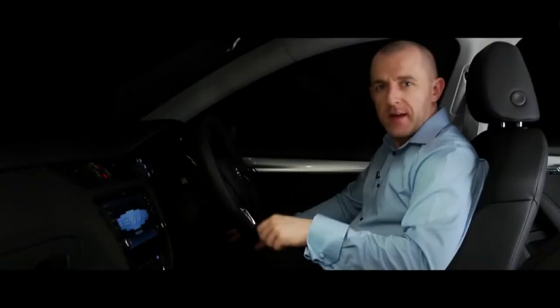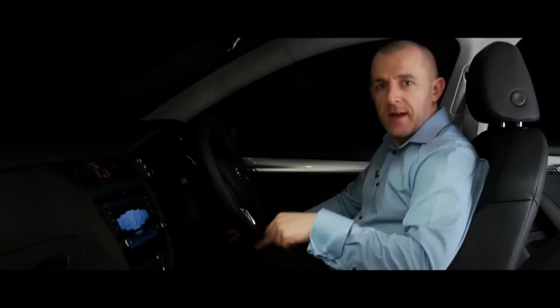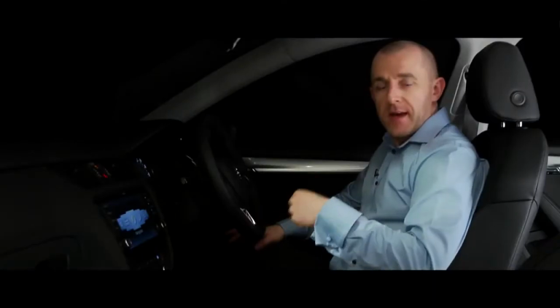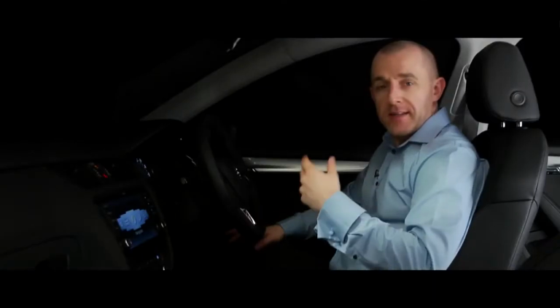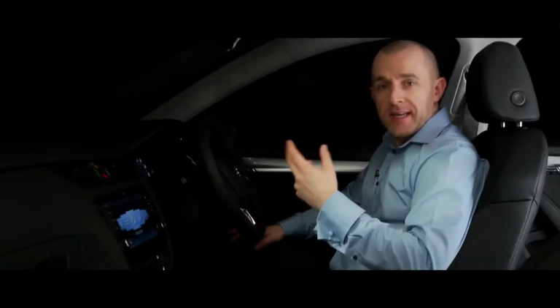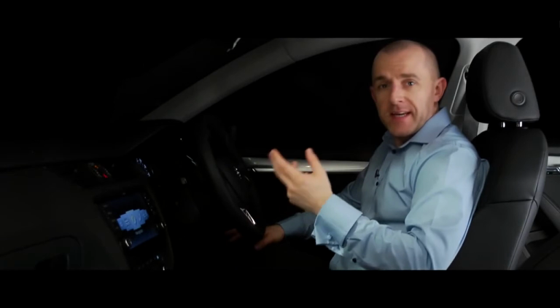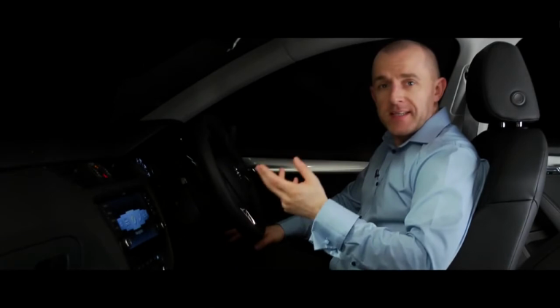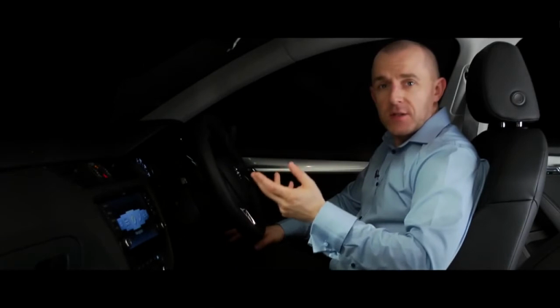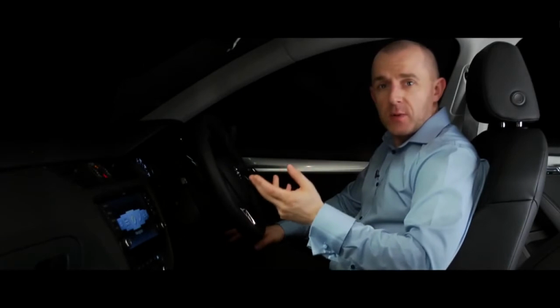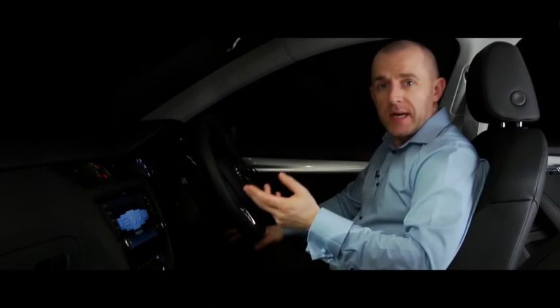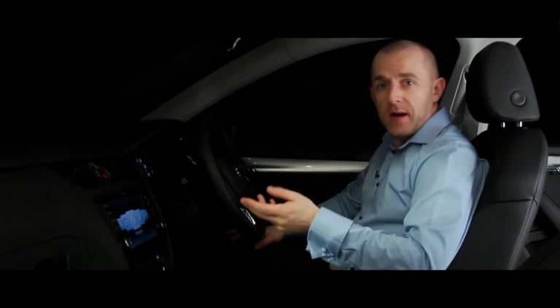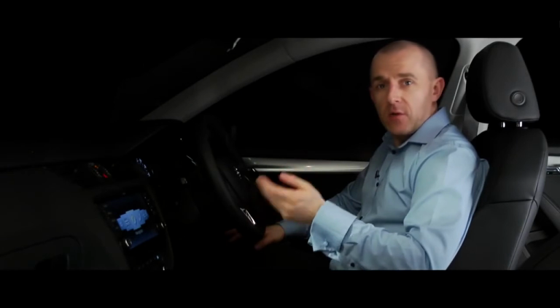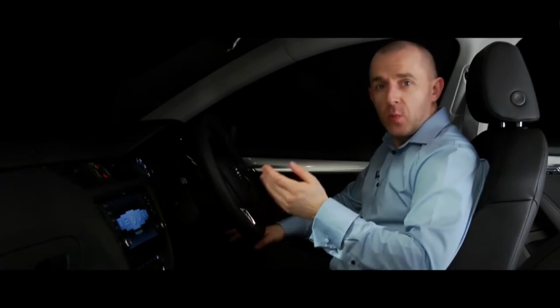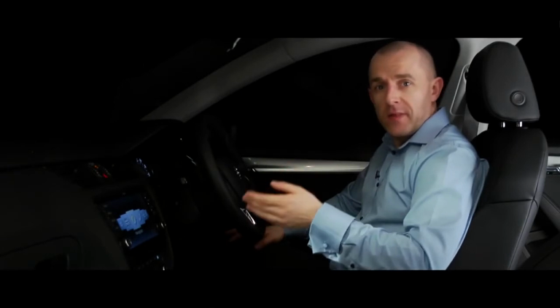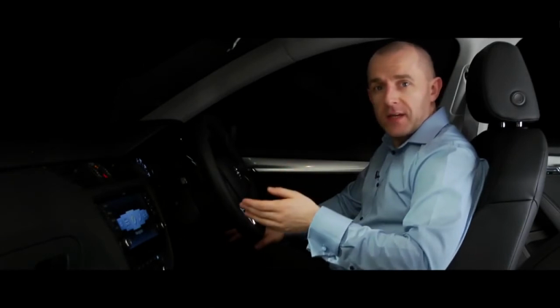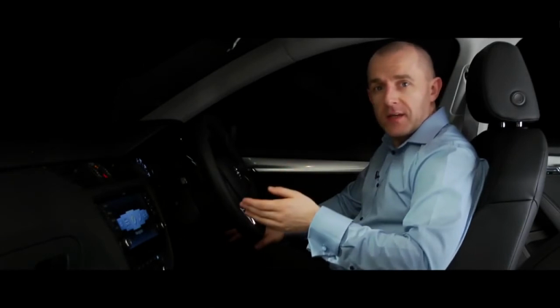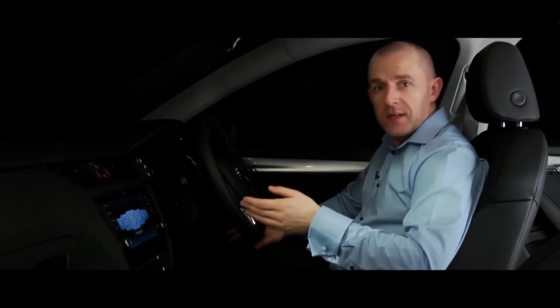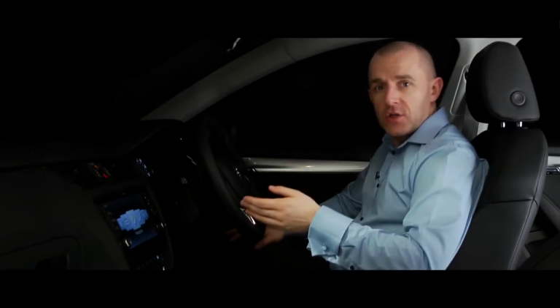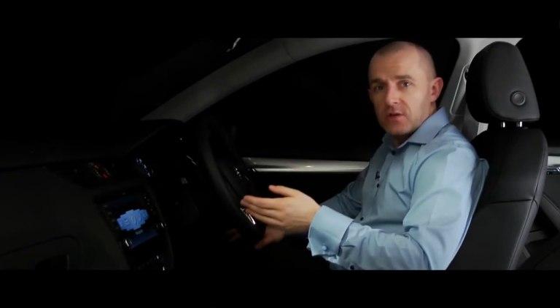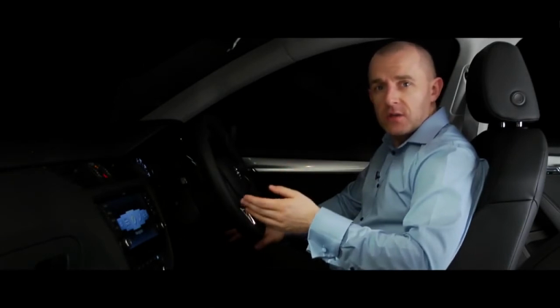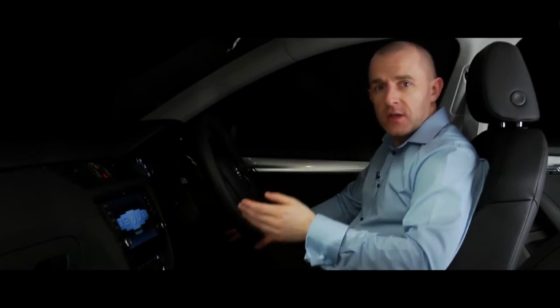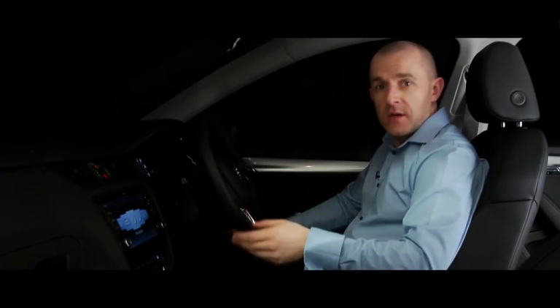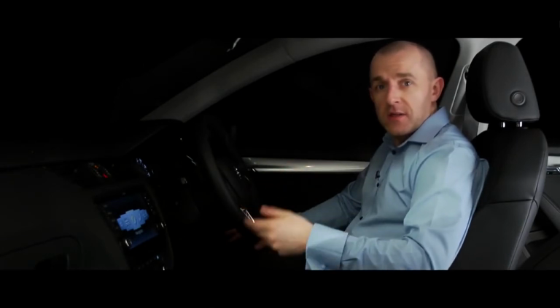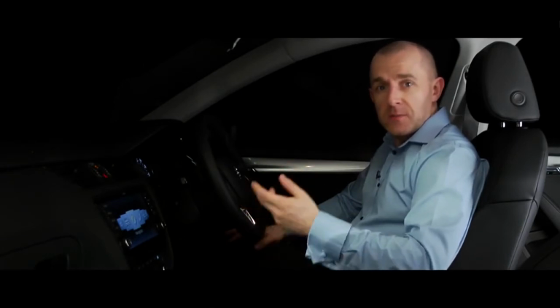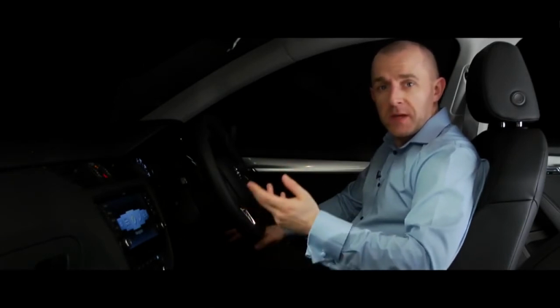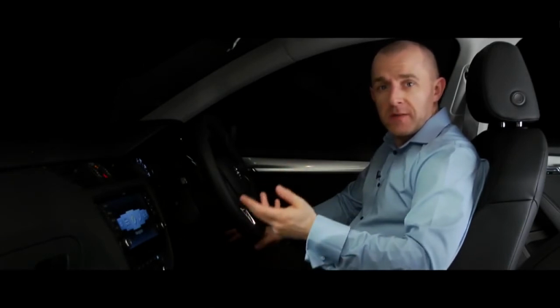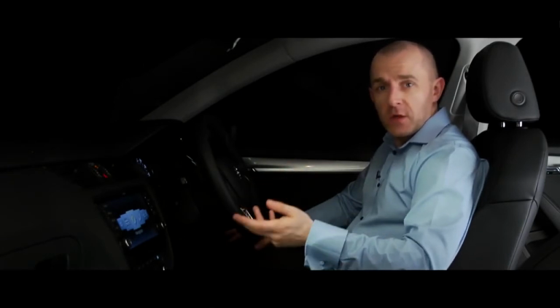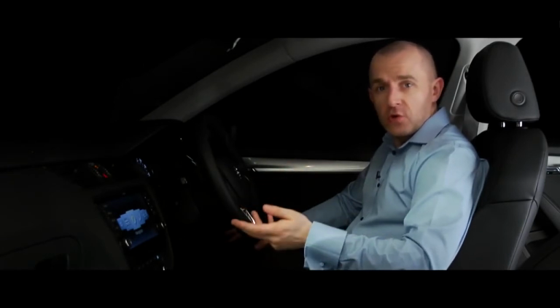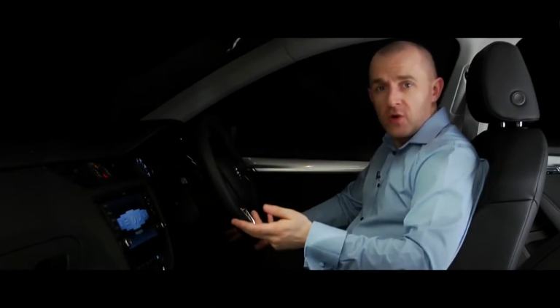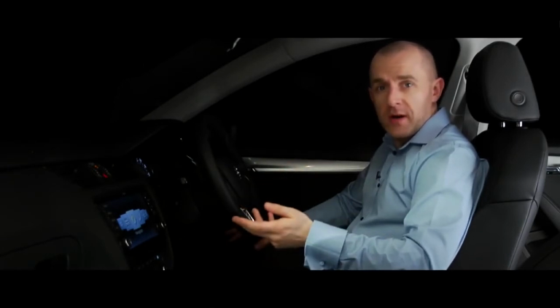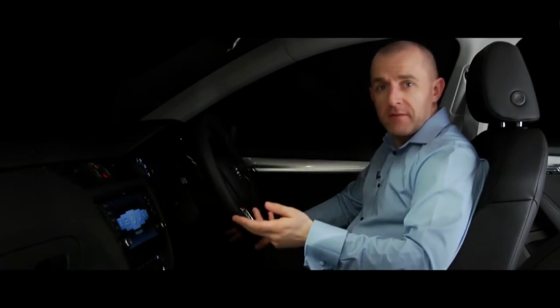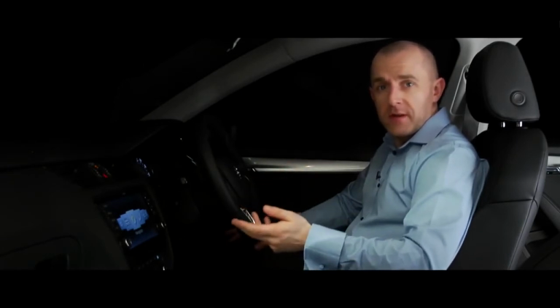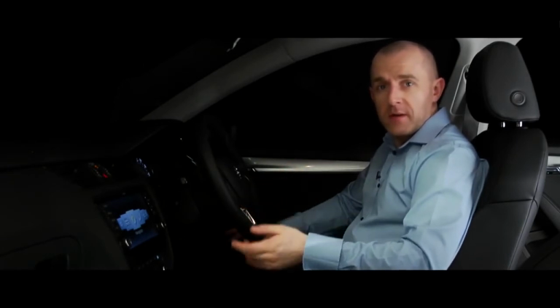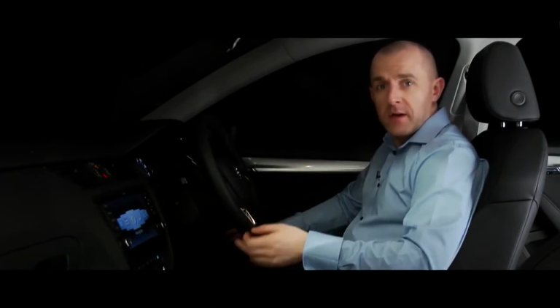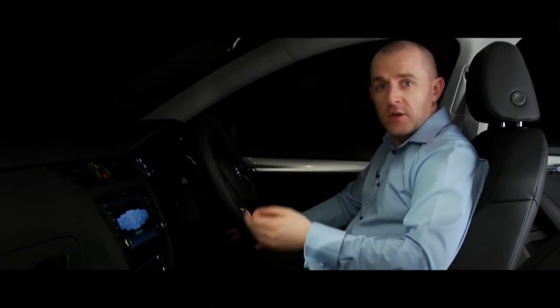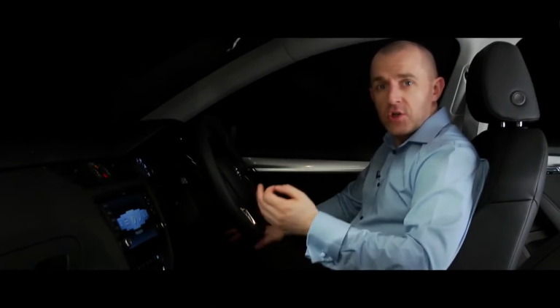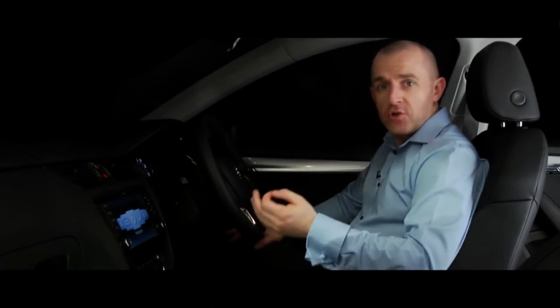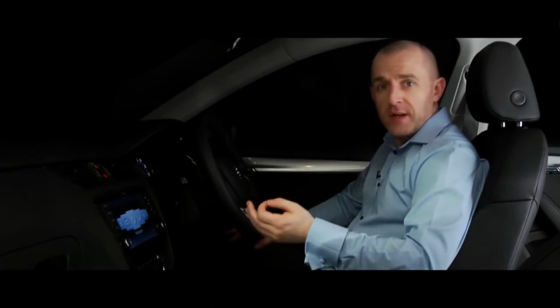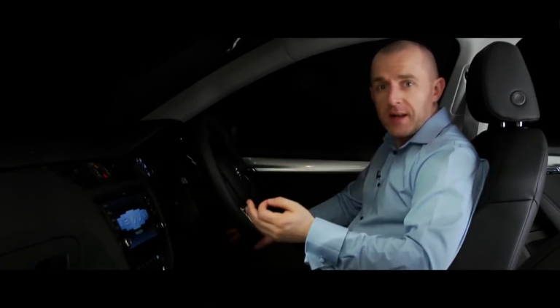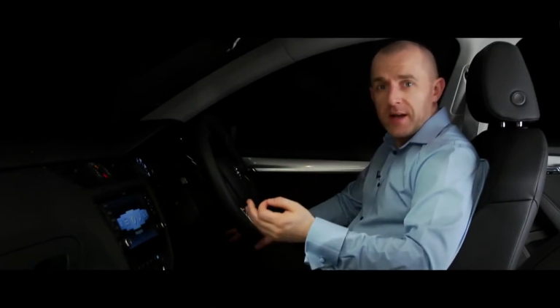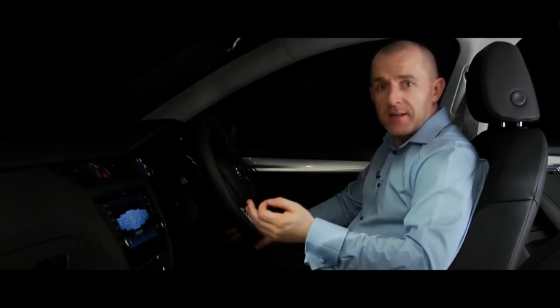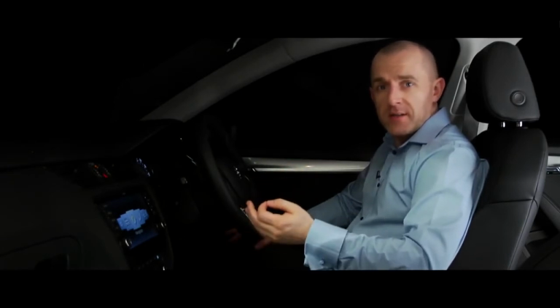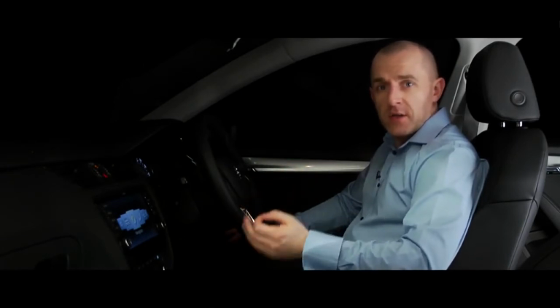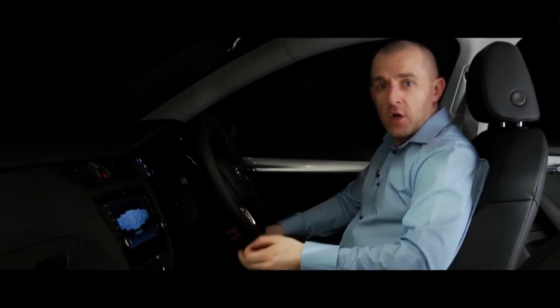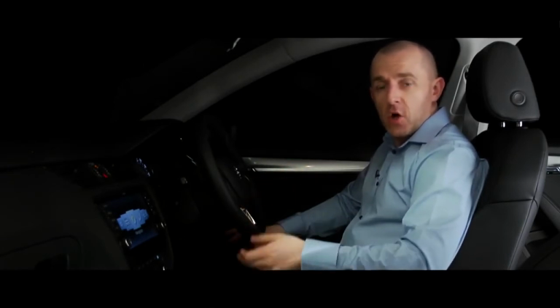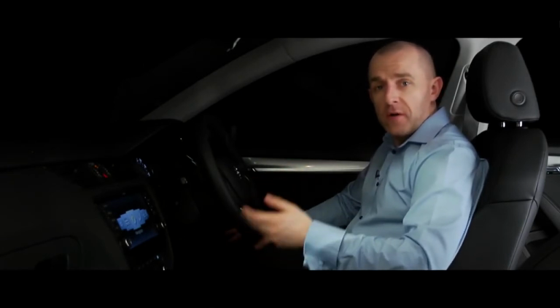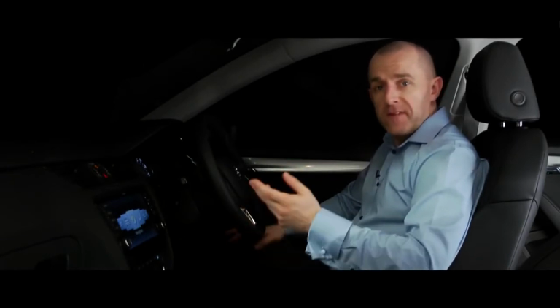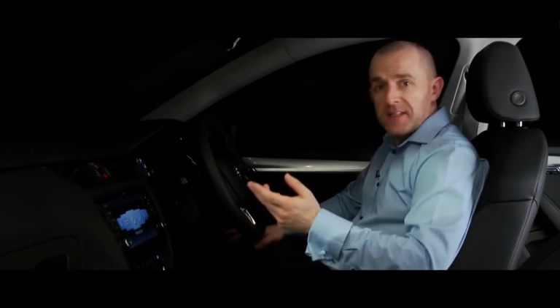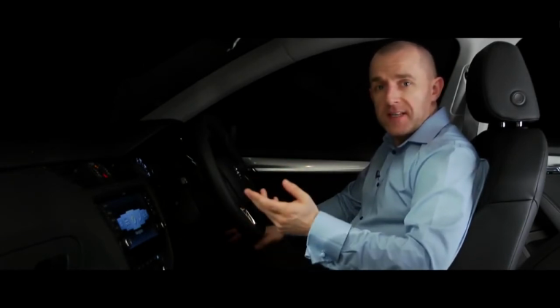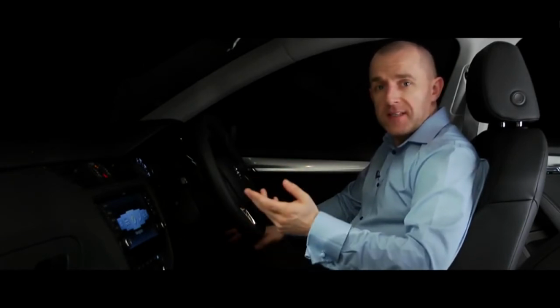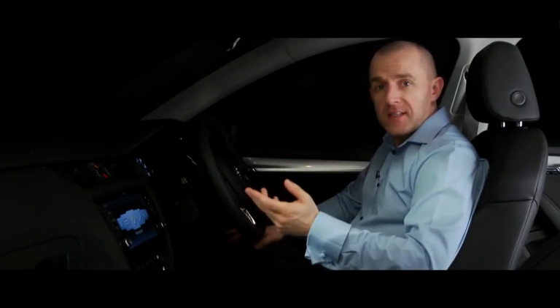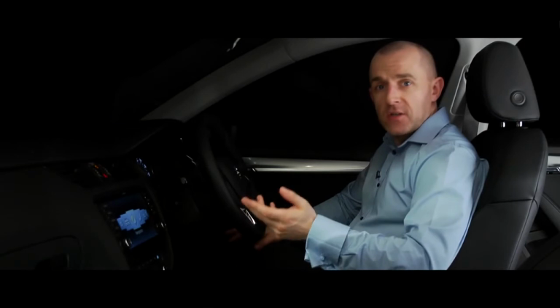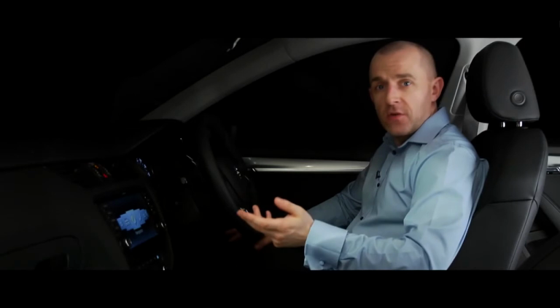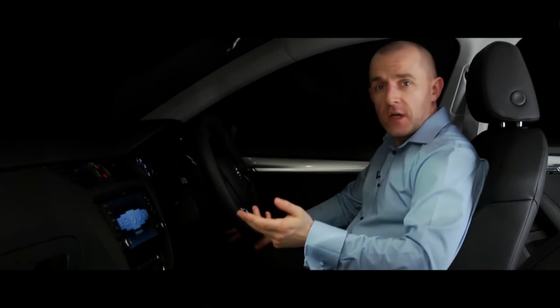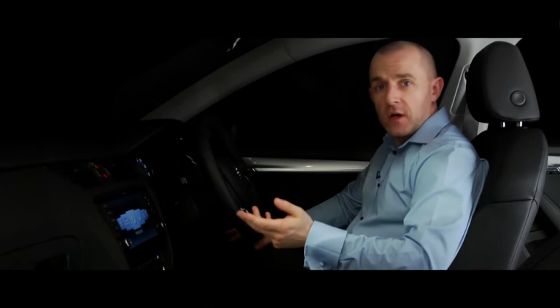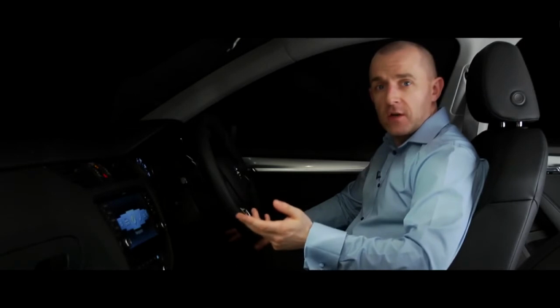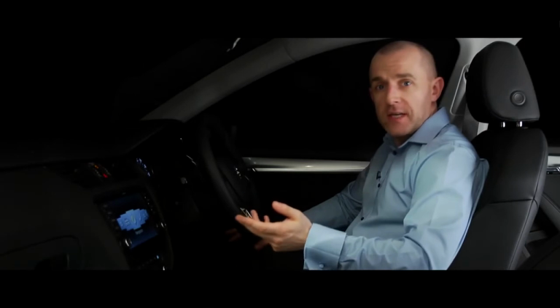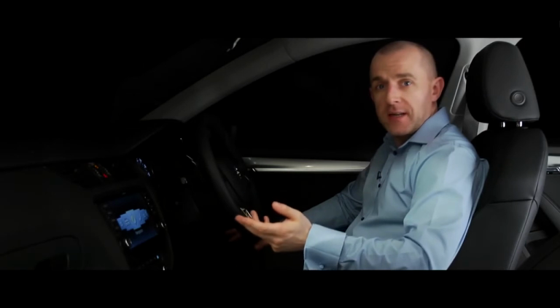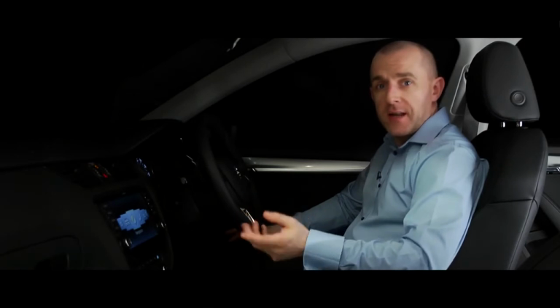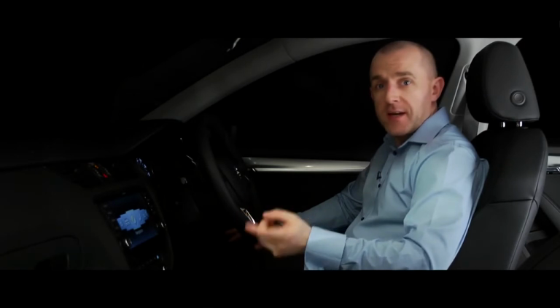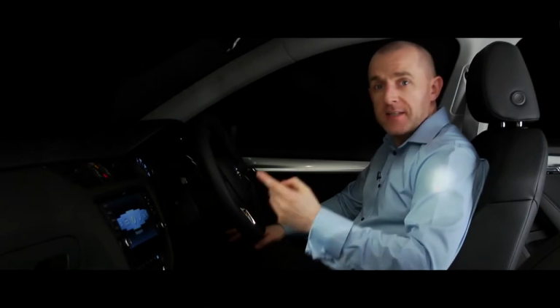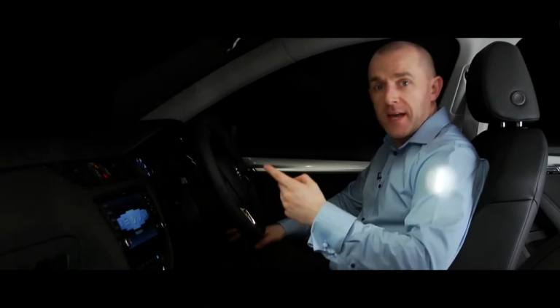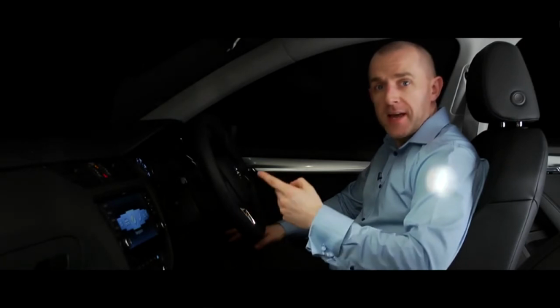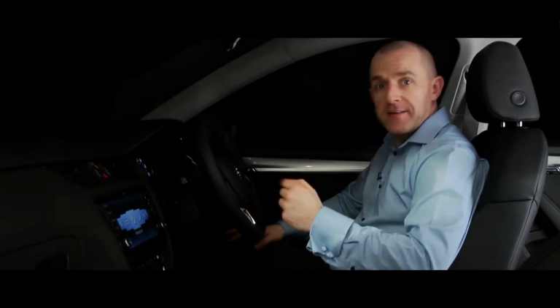It takes into account the weather conditions, the speed that you're driving, street lights, or if it senses another car's headlights ahead.